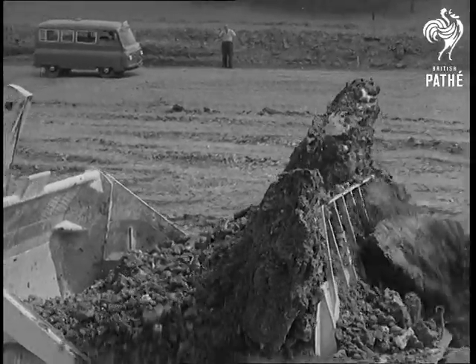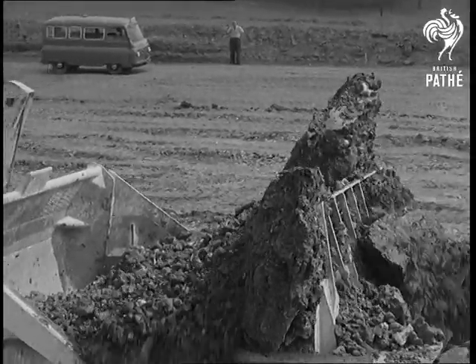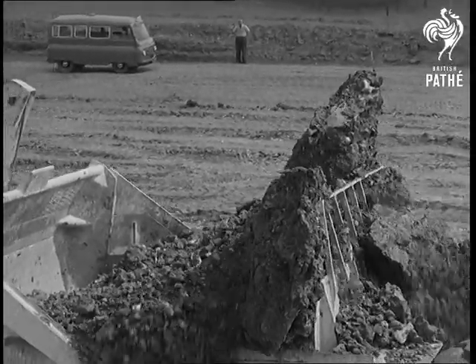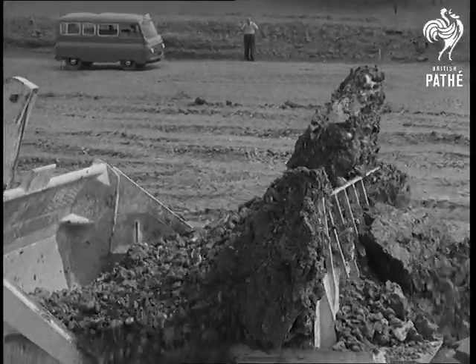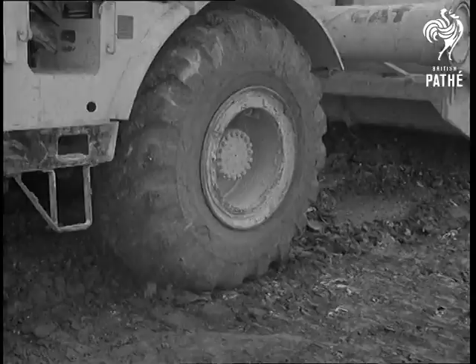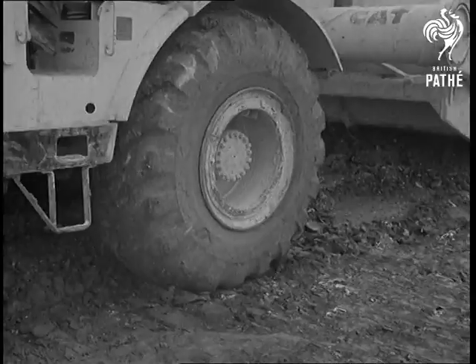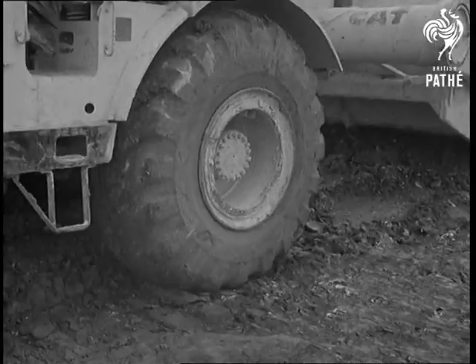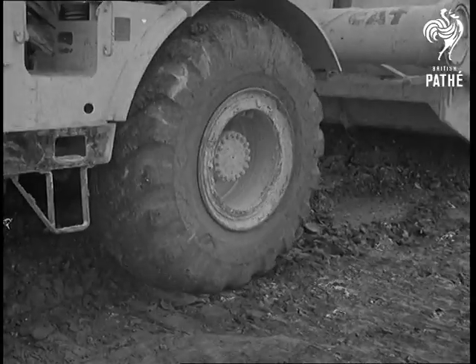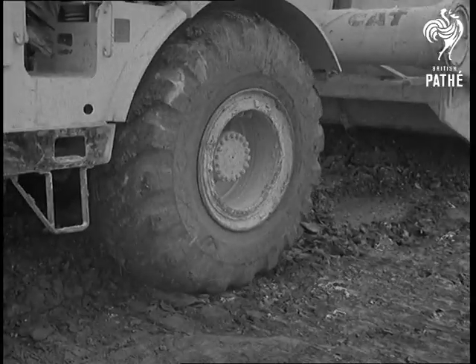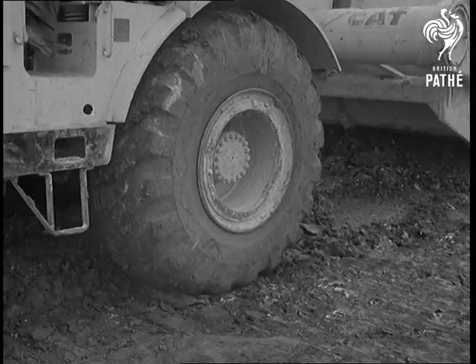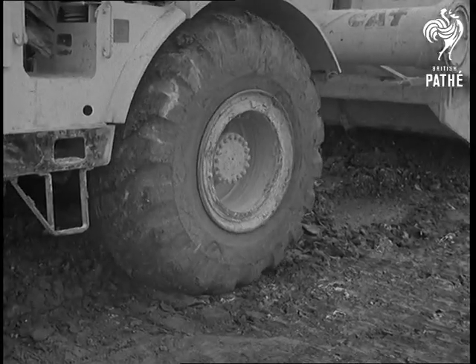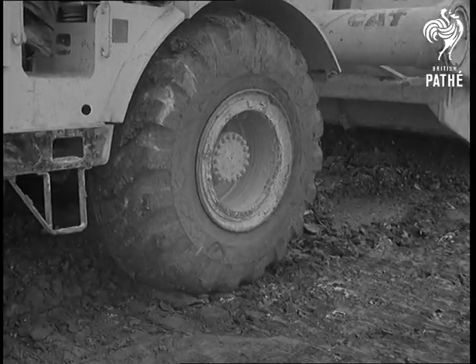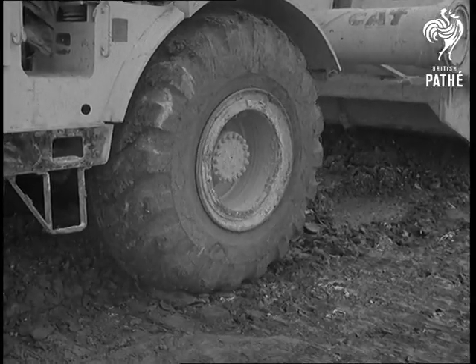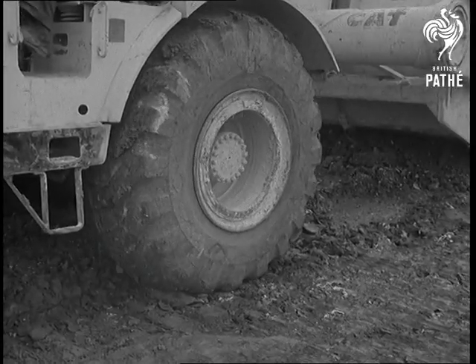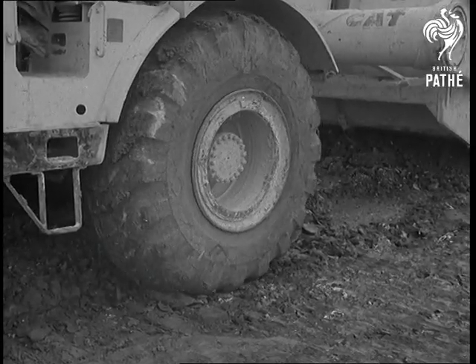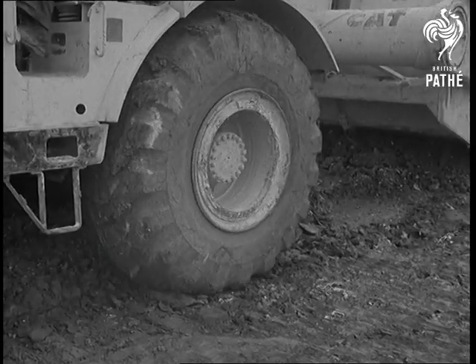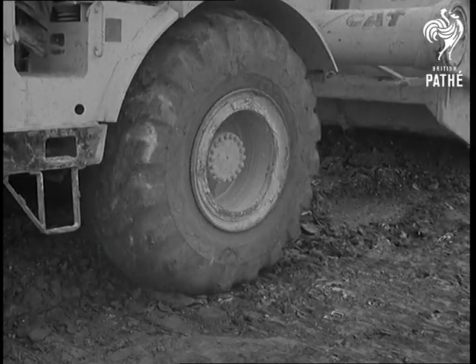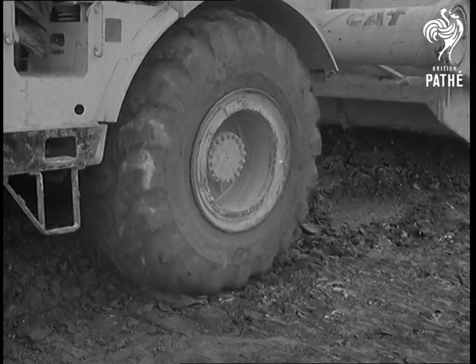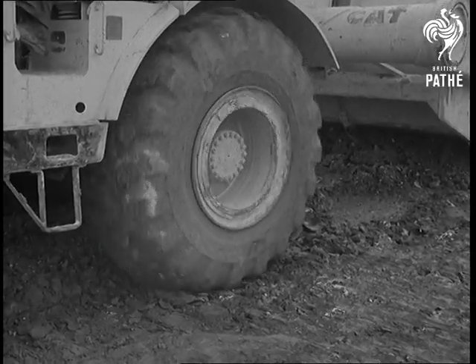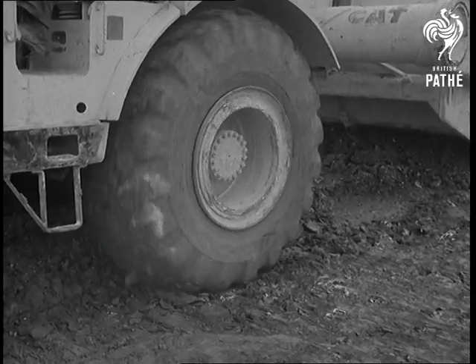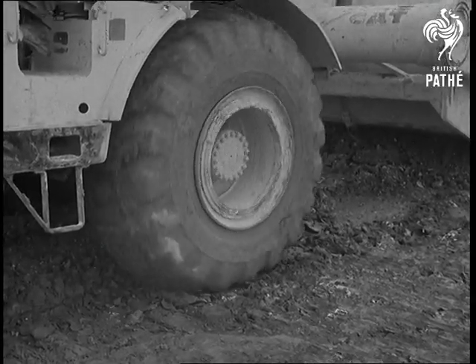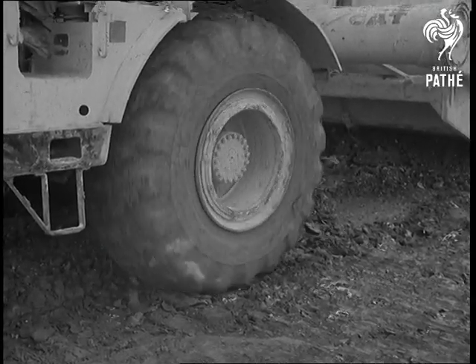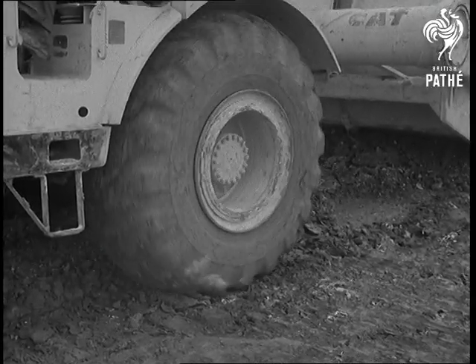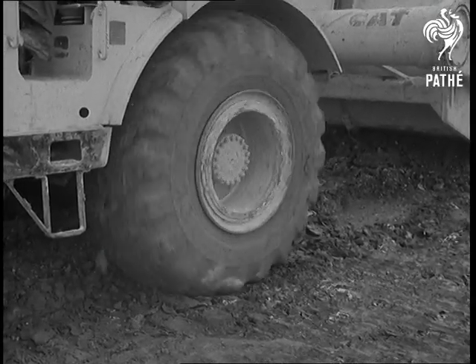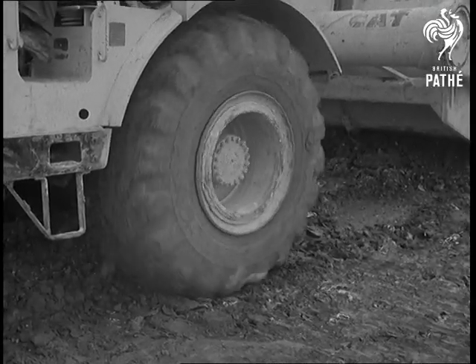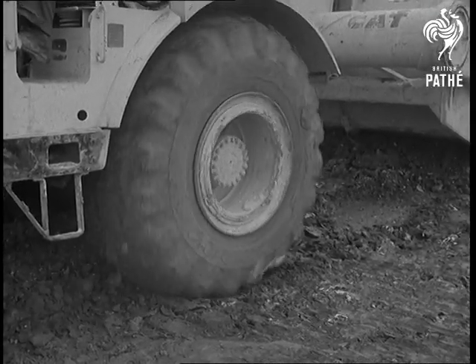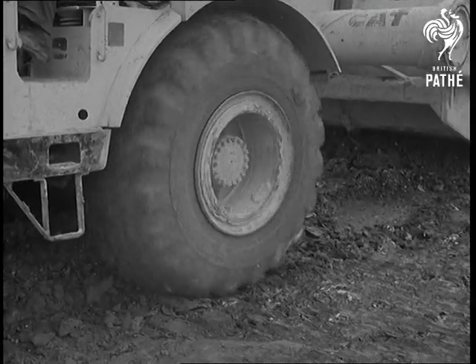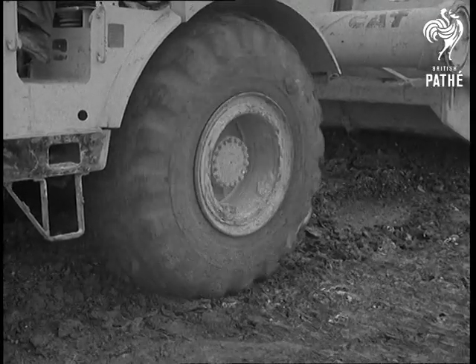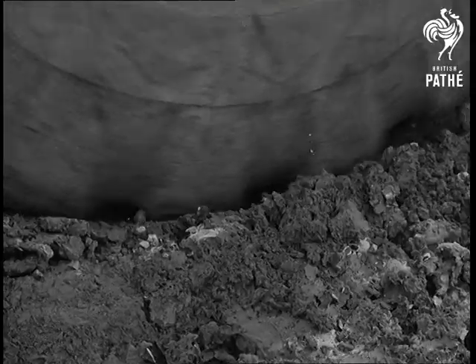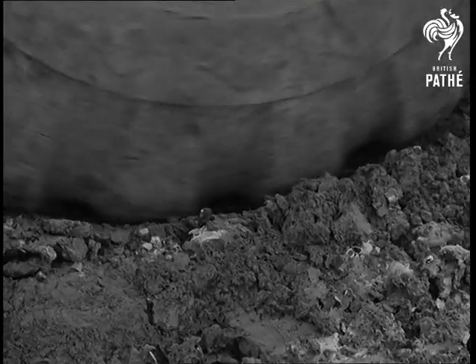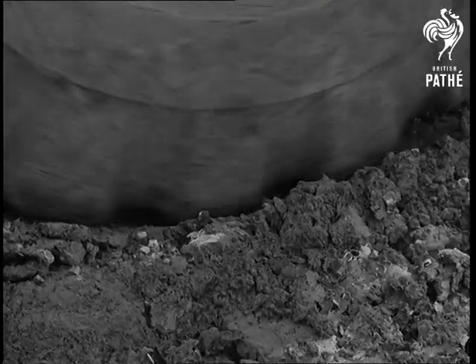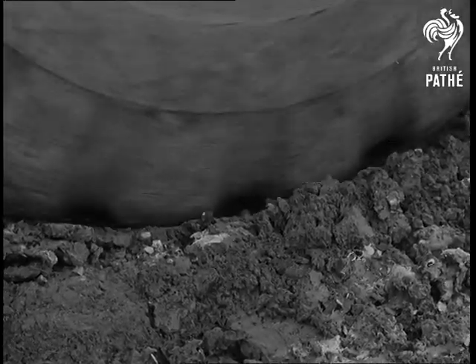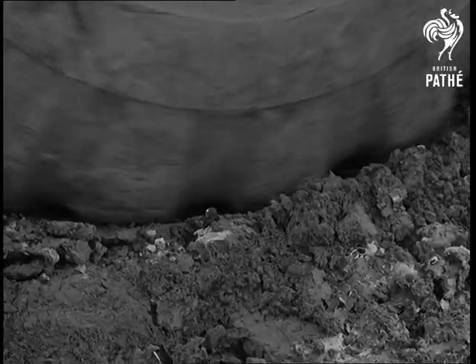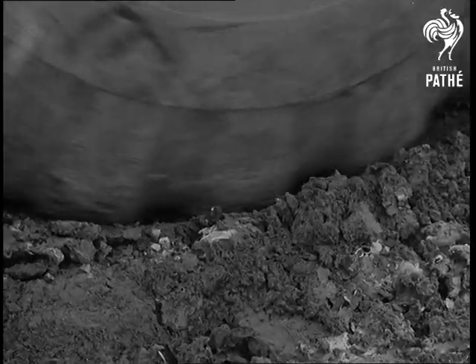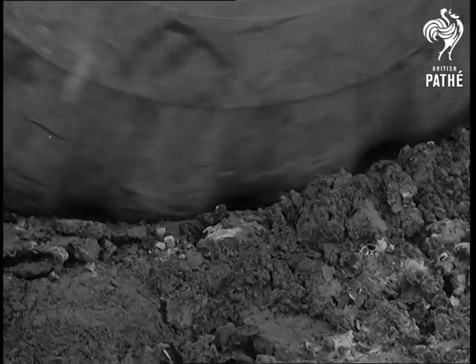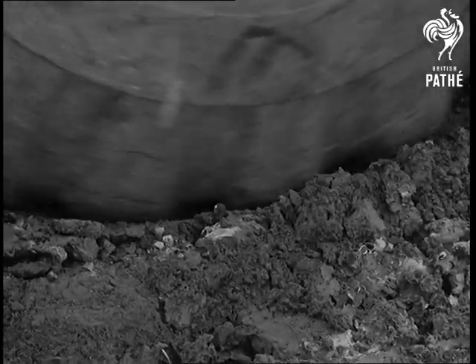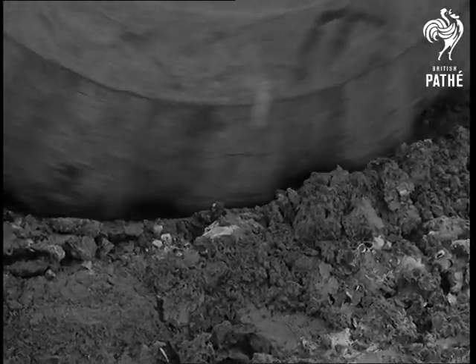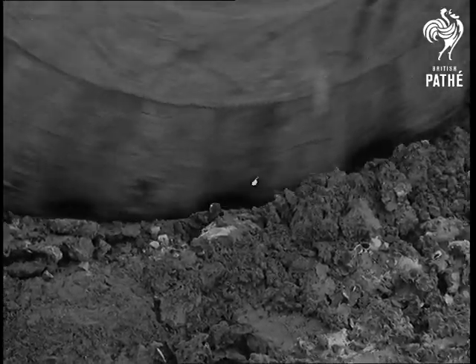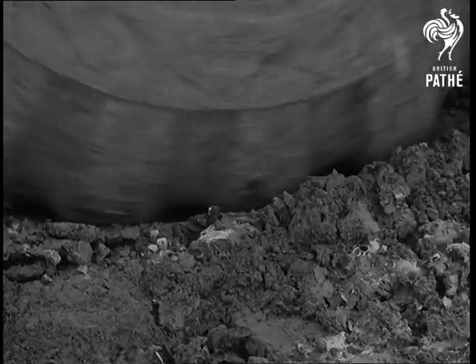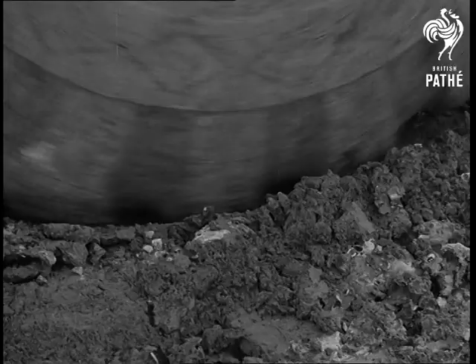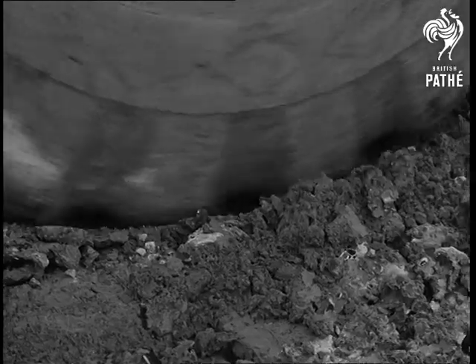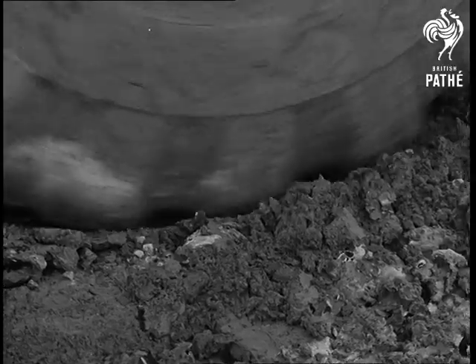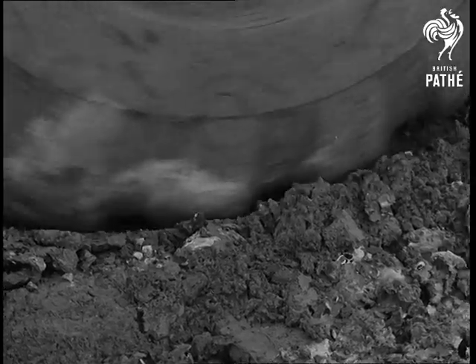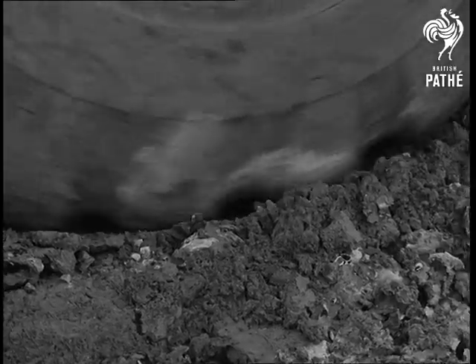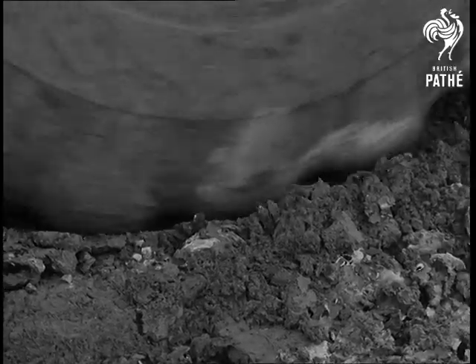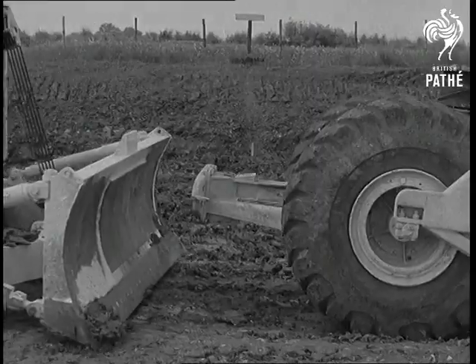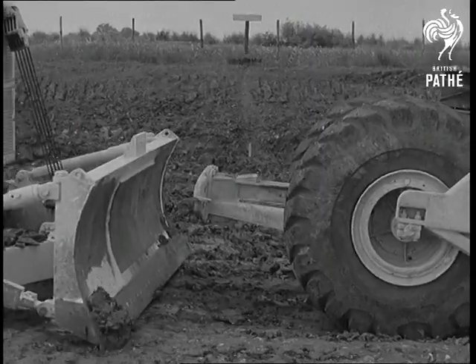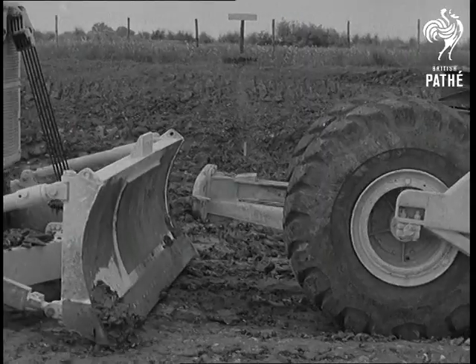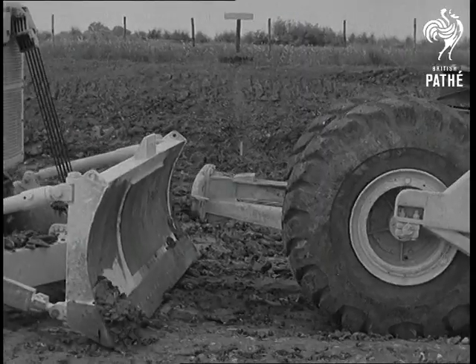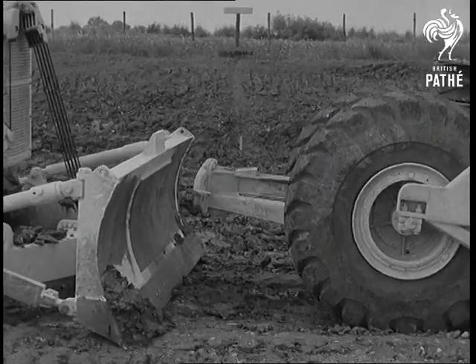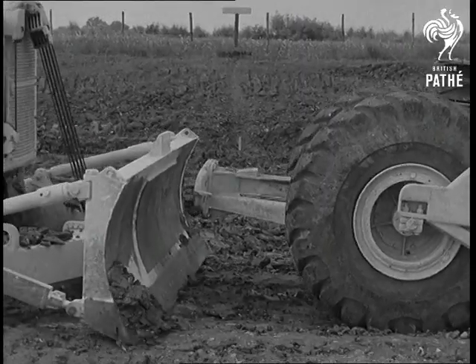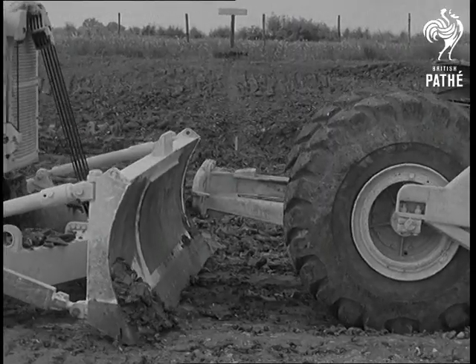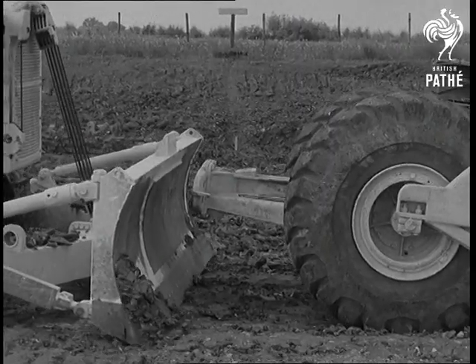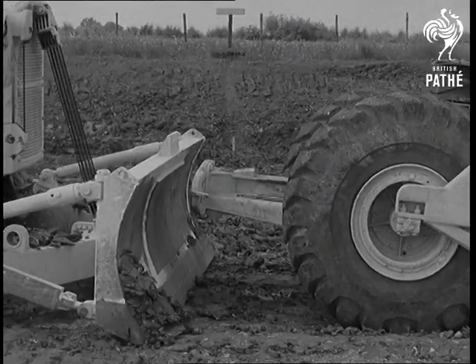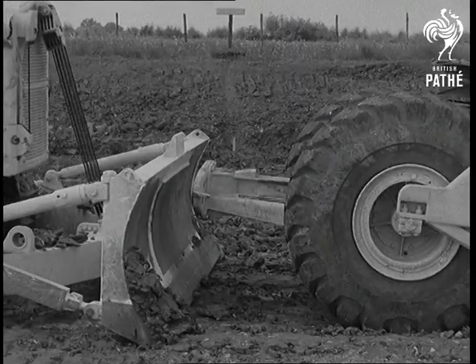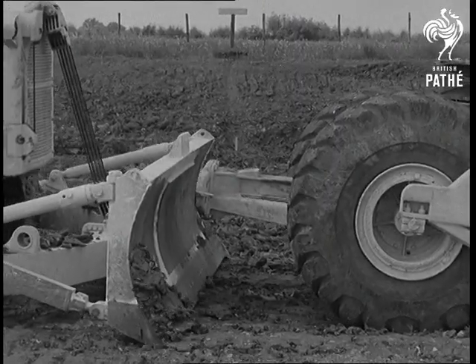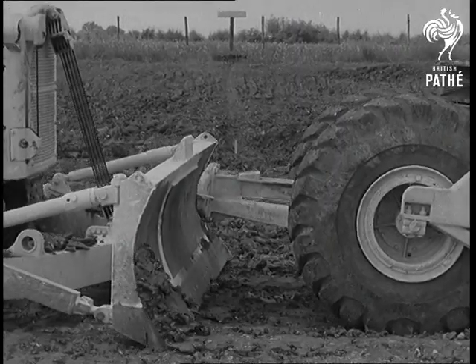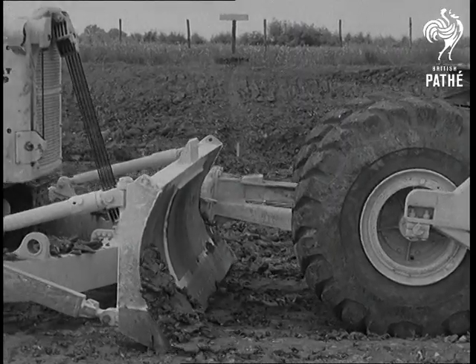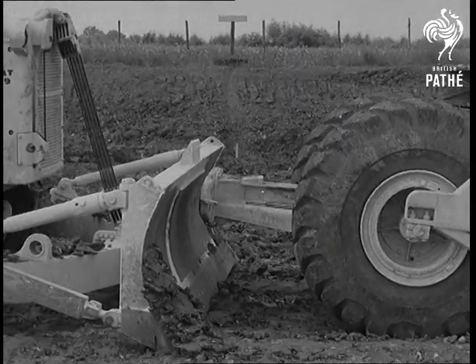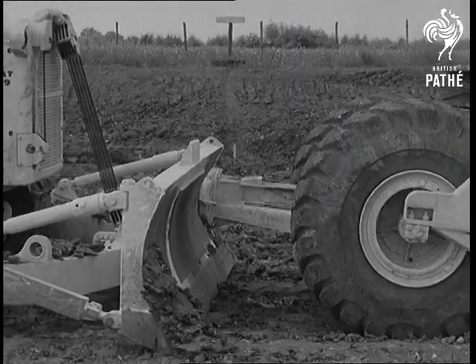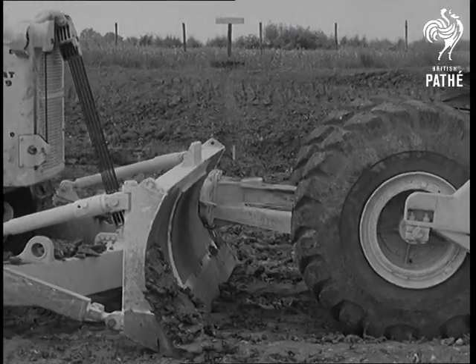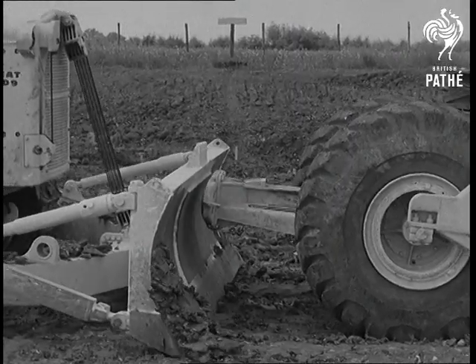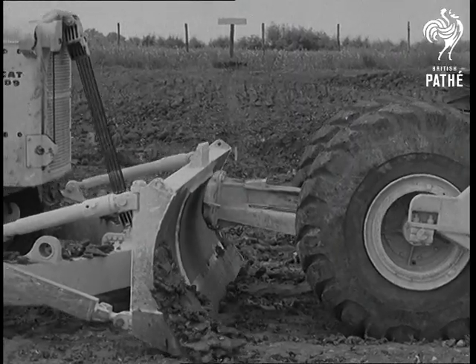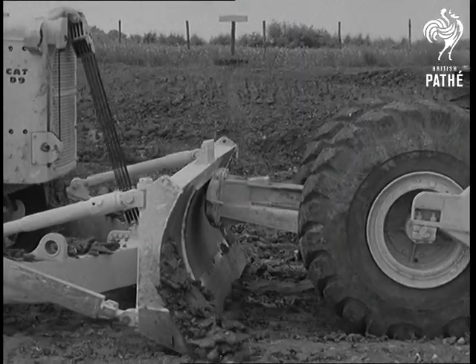Of course, even these monsters, costing 30,000 pounds each, get stuck sometimes, but it doesn't take a moment to call up help.